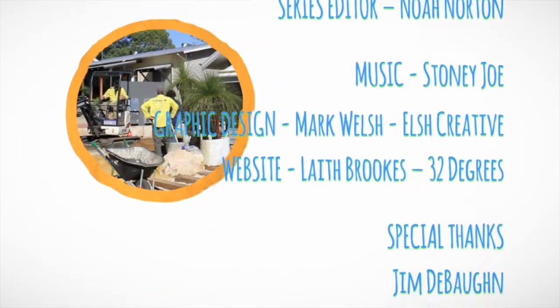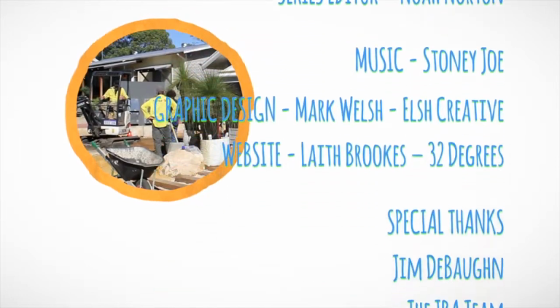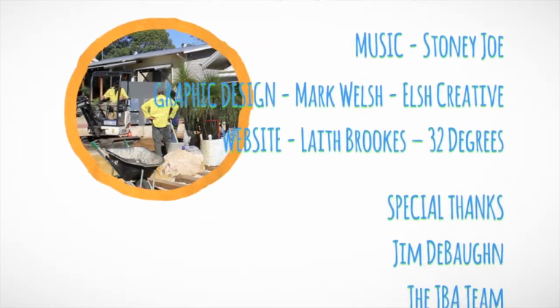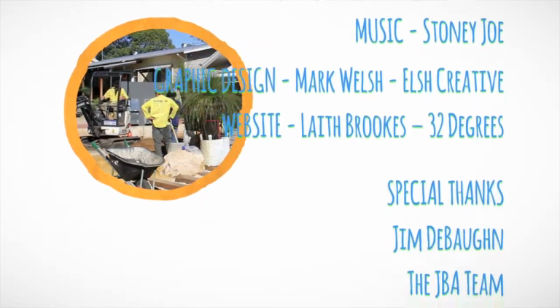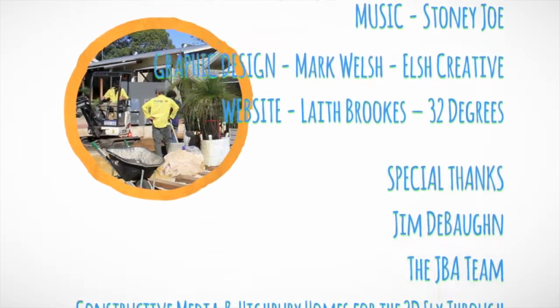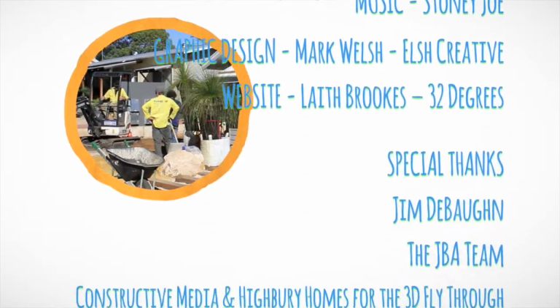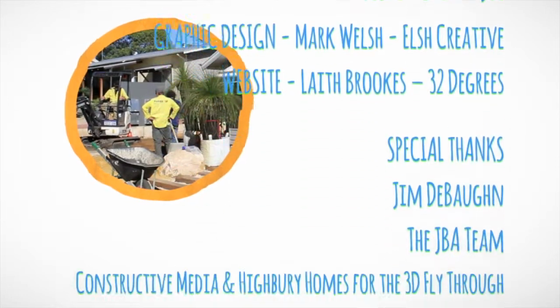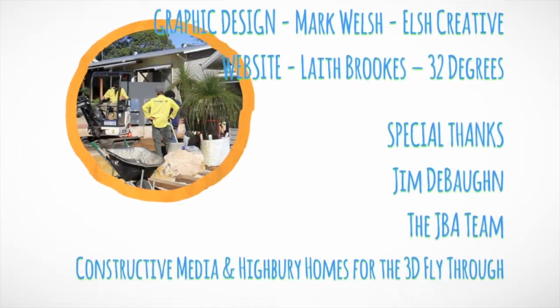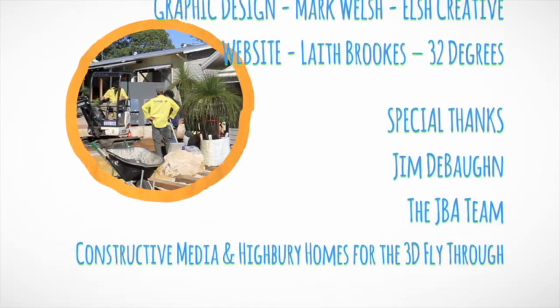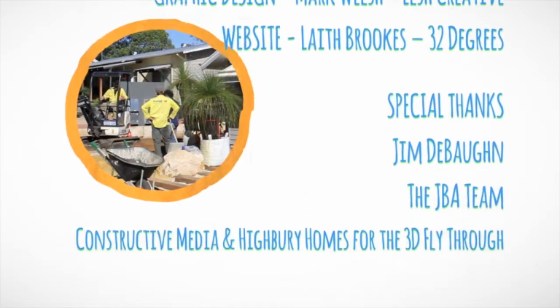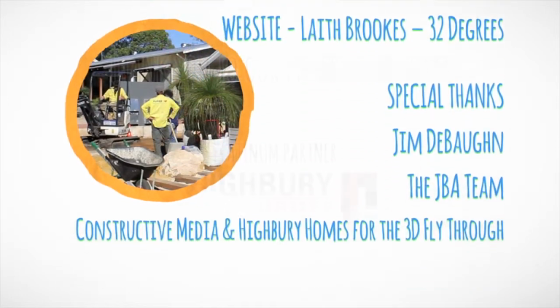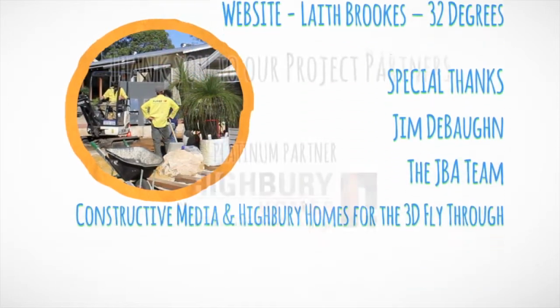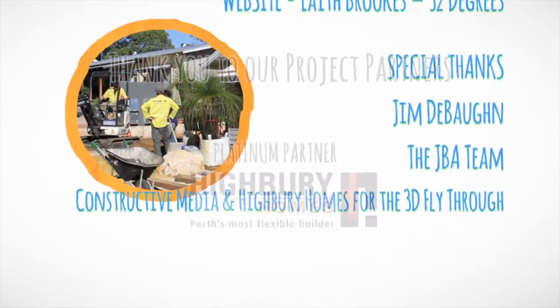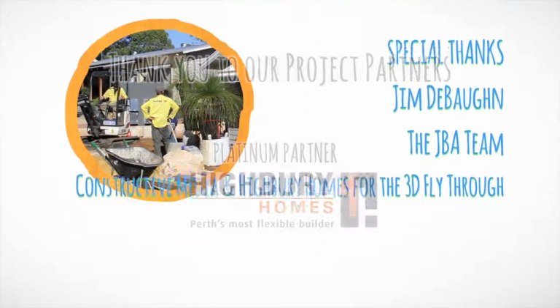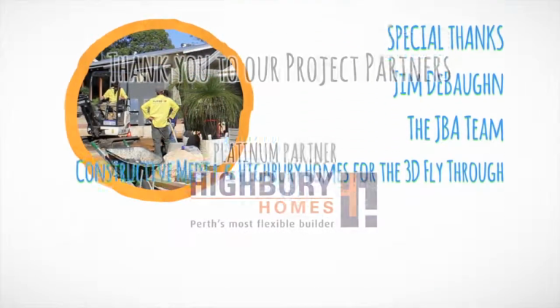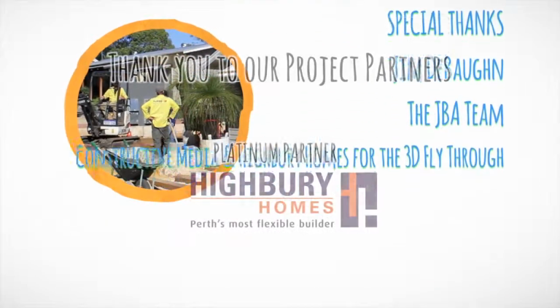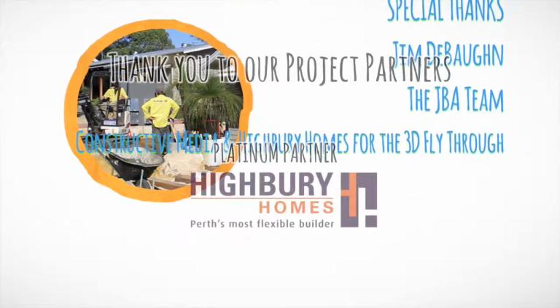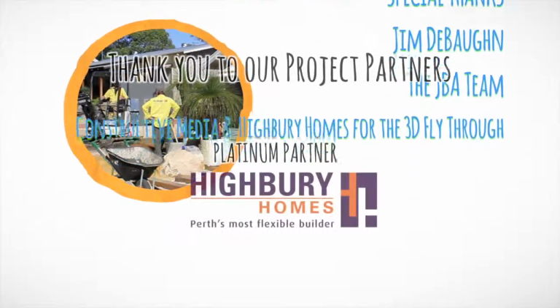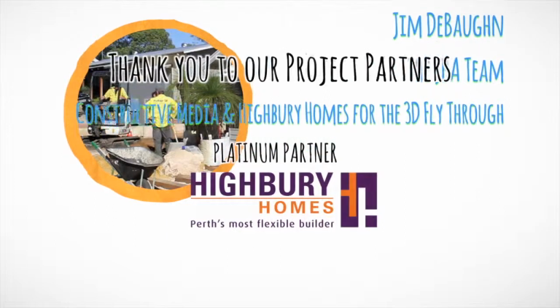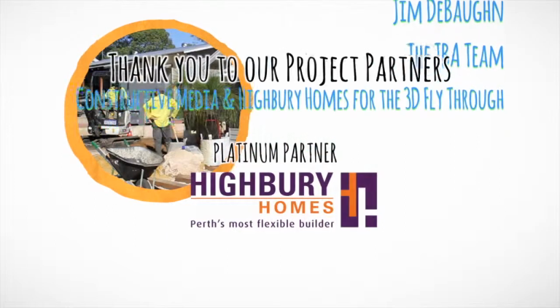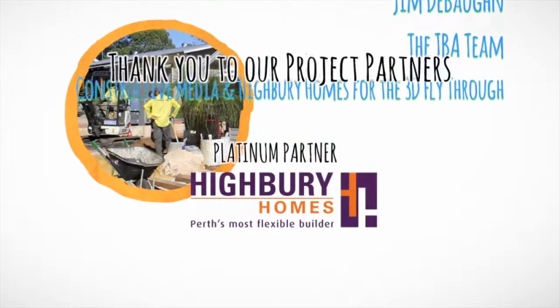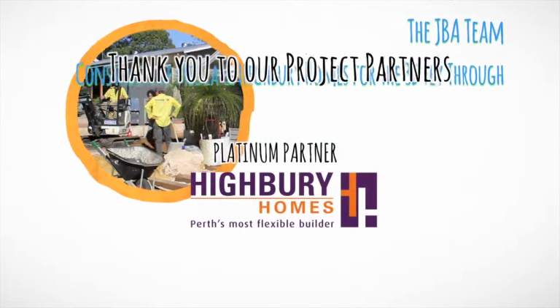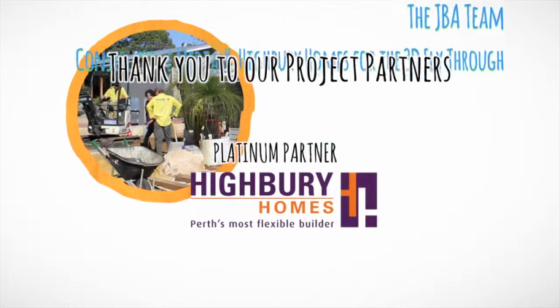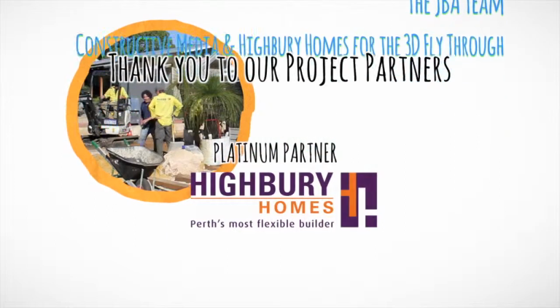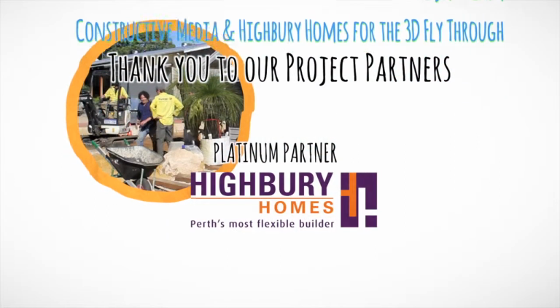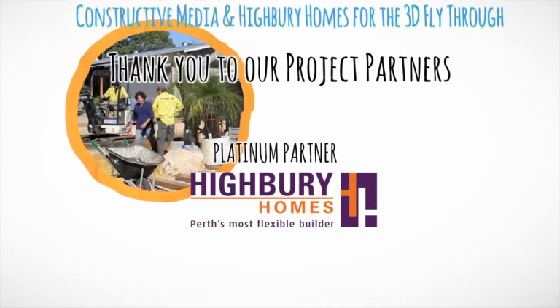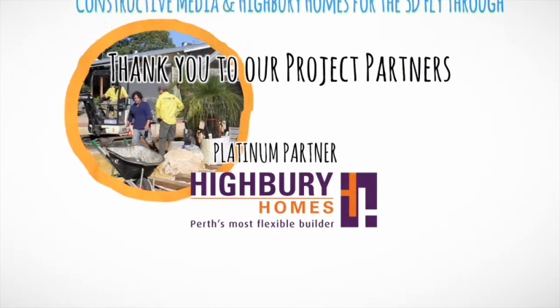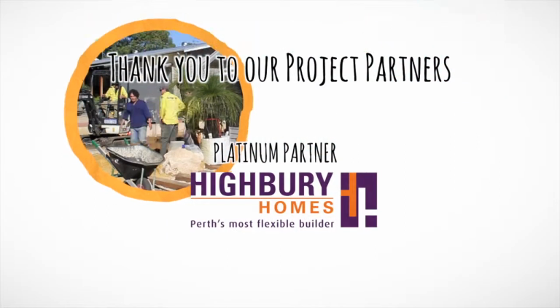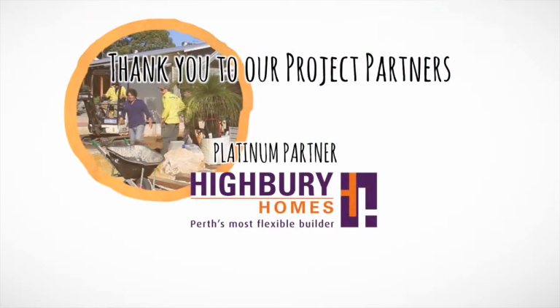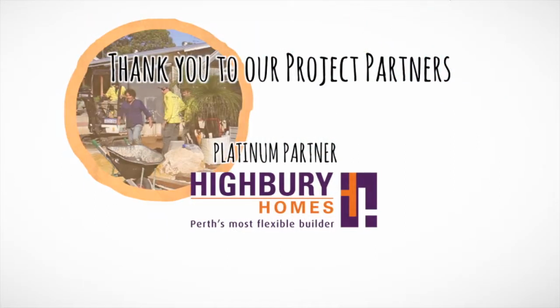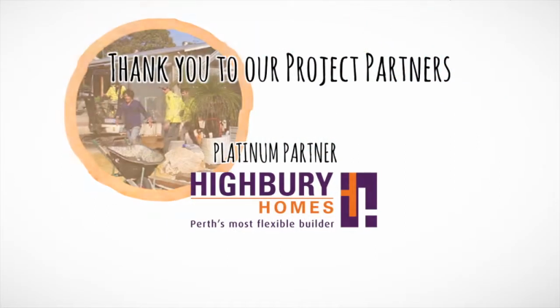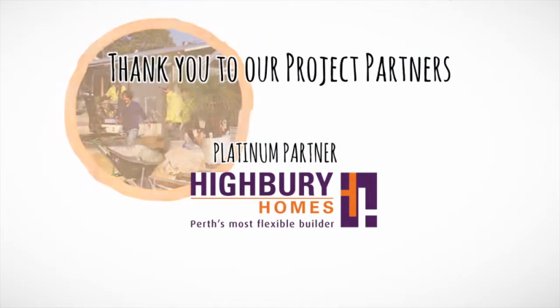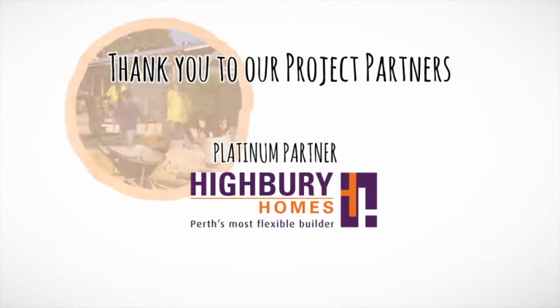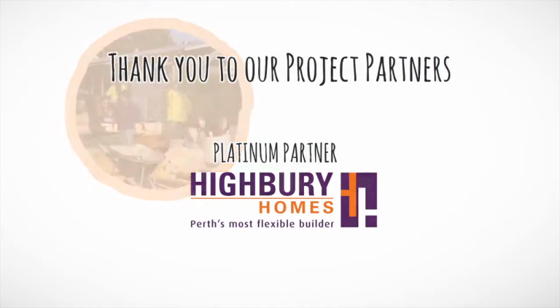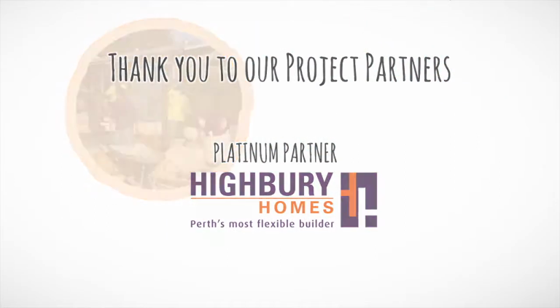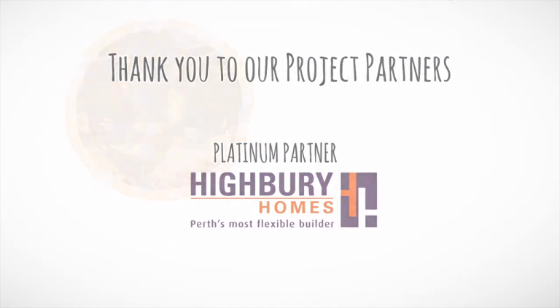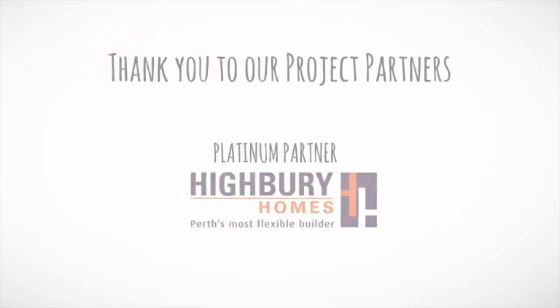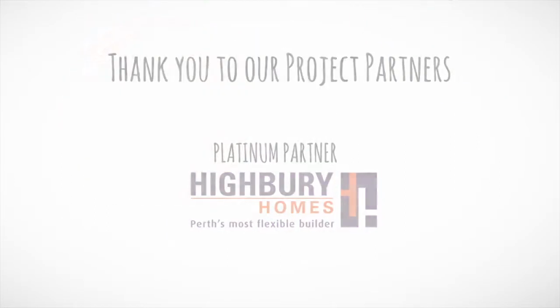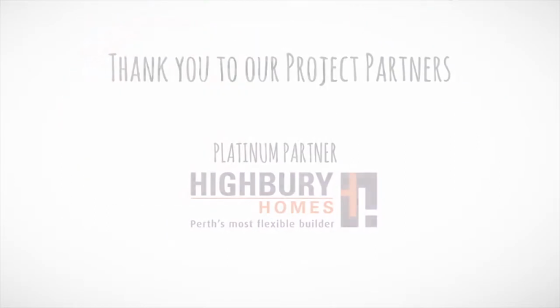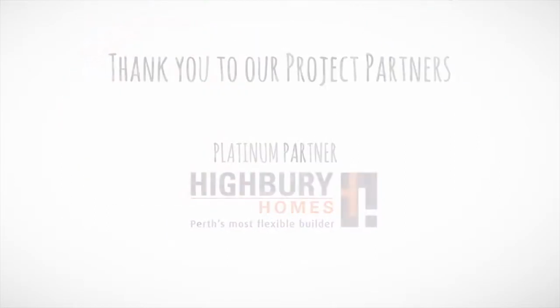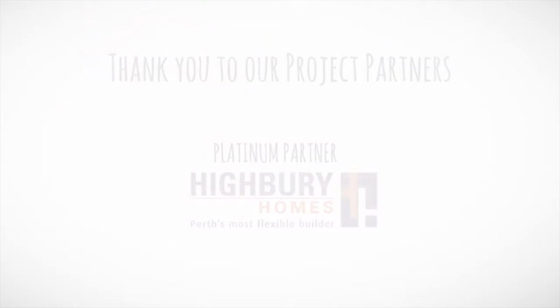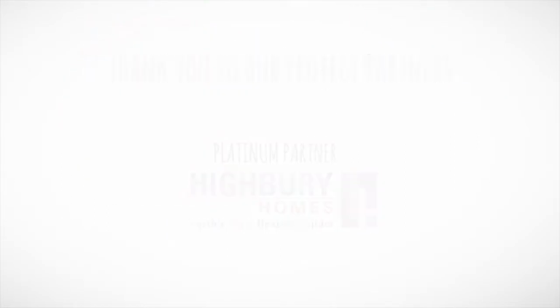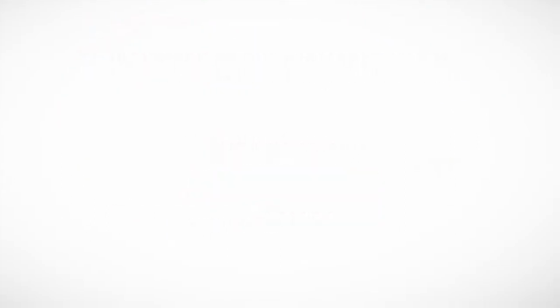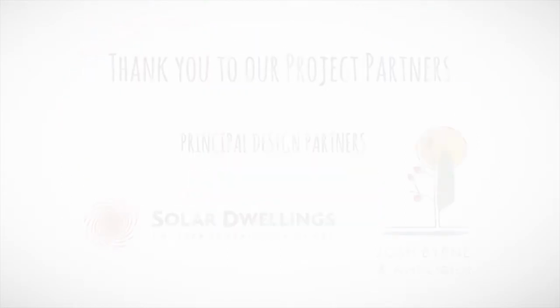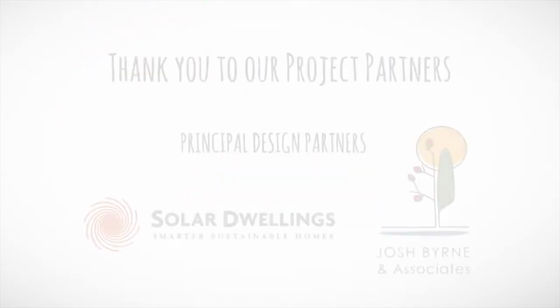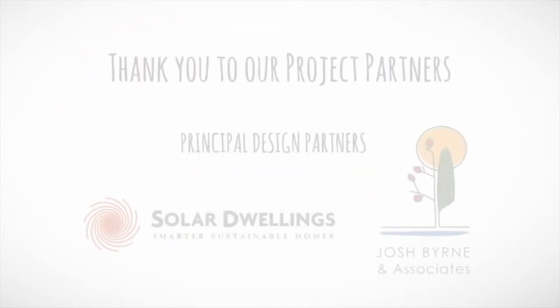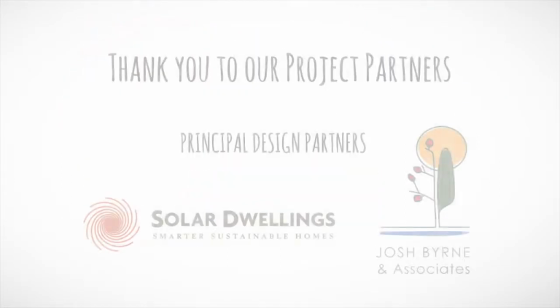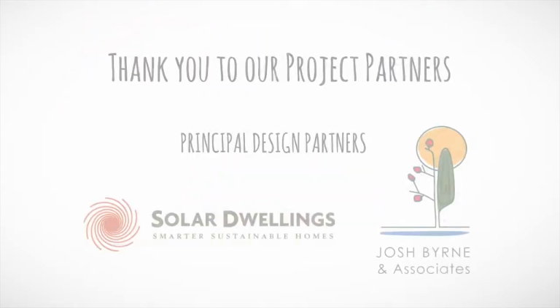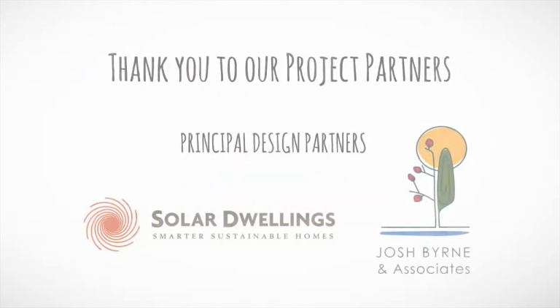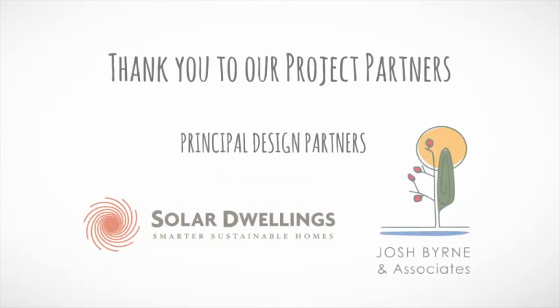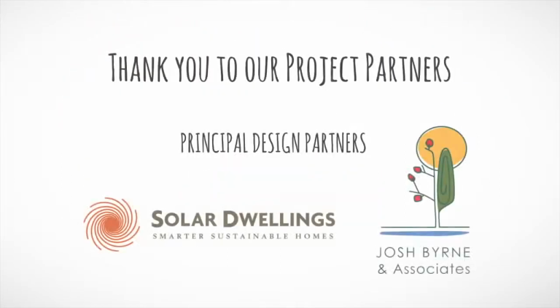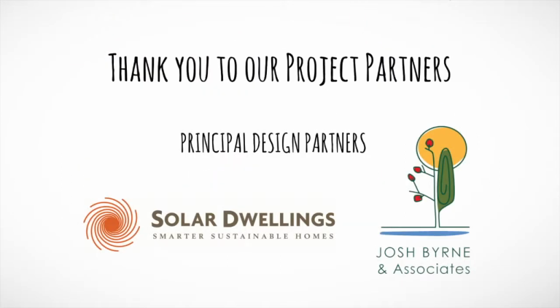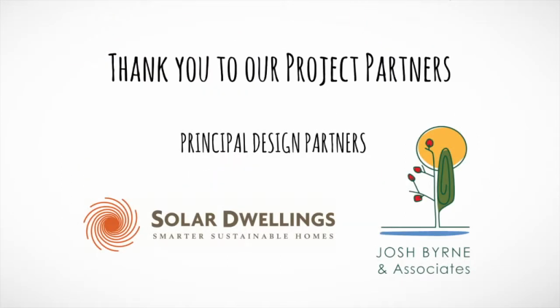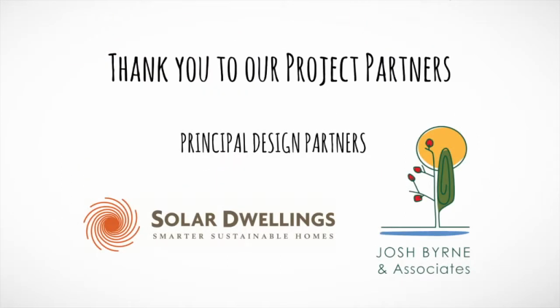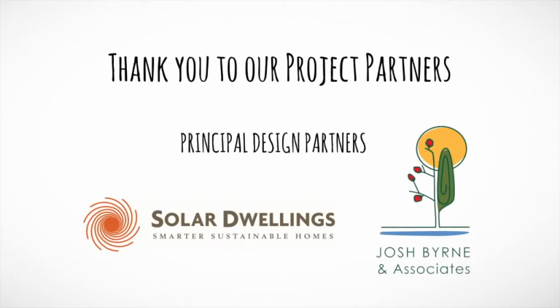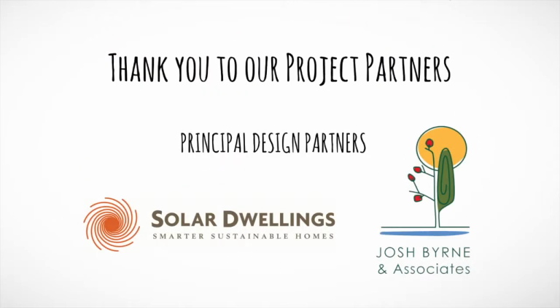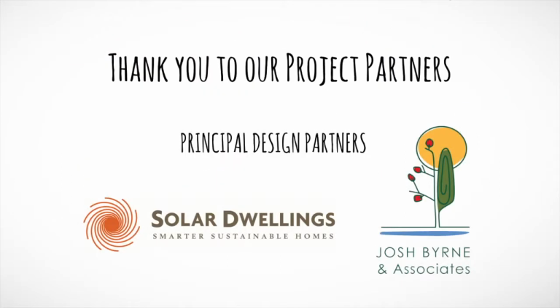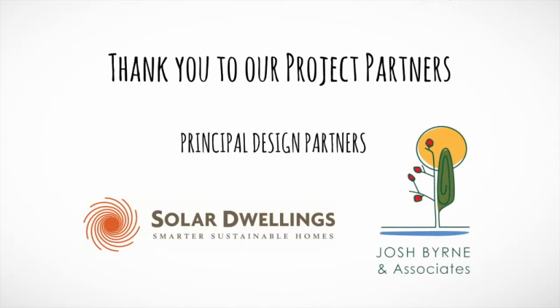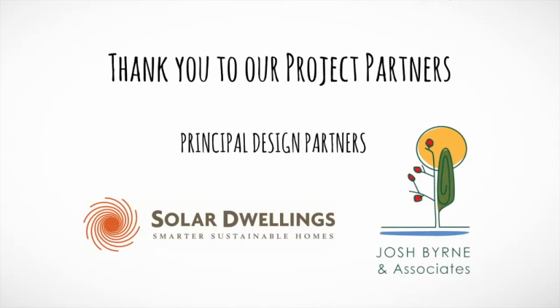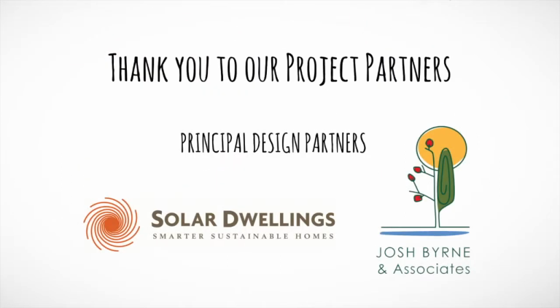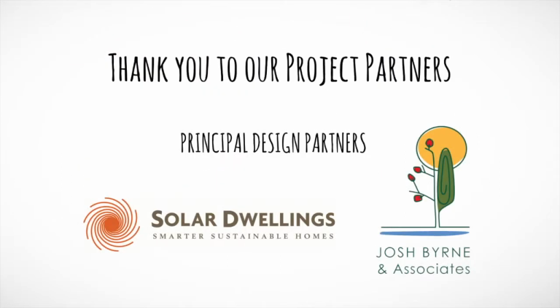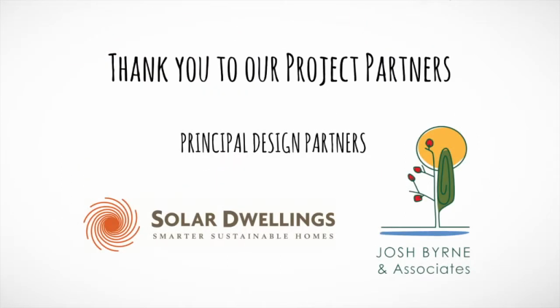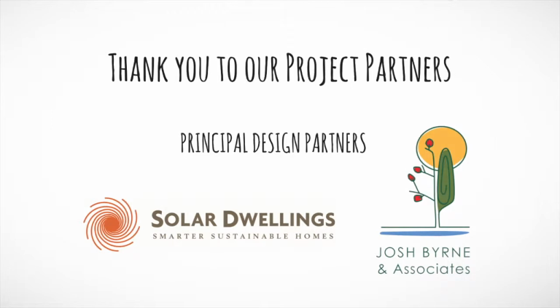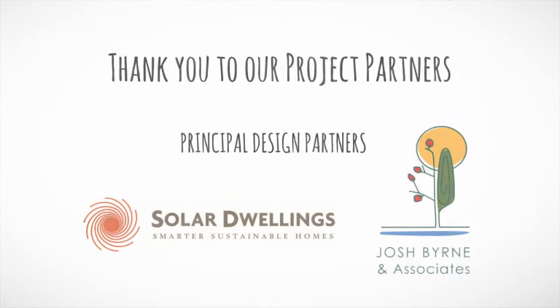In the next episode of Josh's House, I finally get to show off the landscaping and a new garden that I just adore.